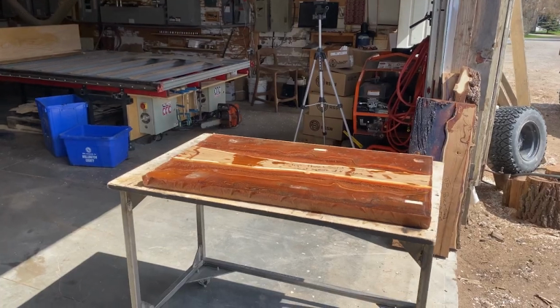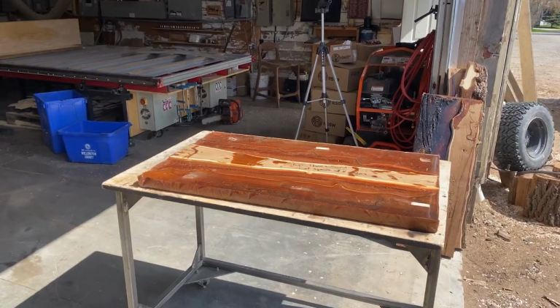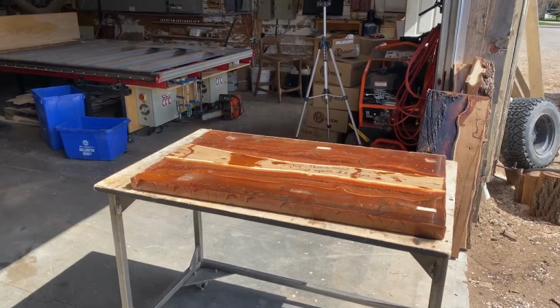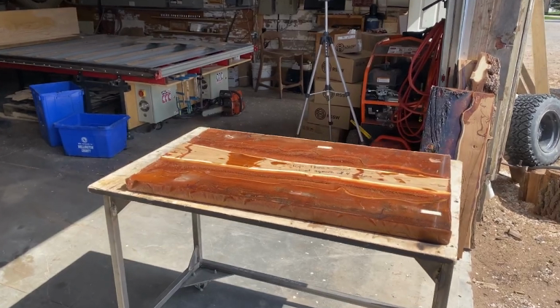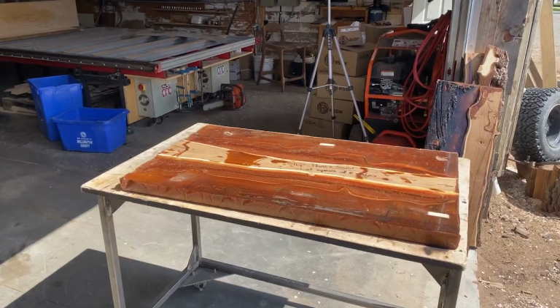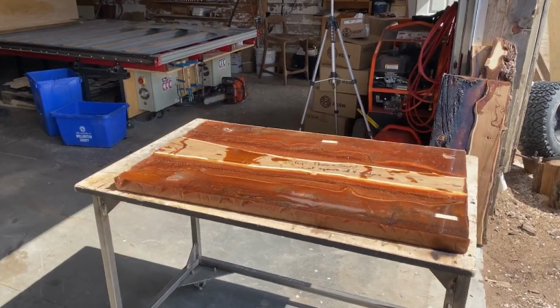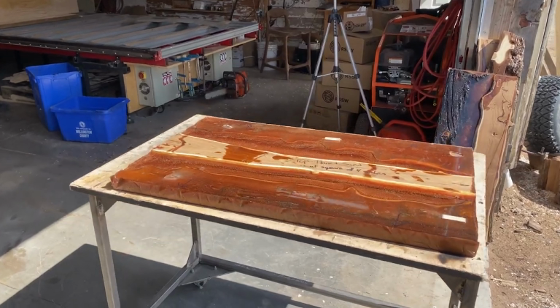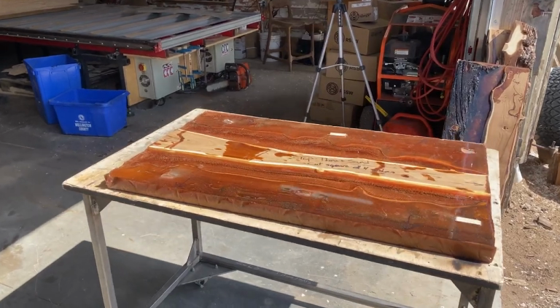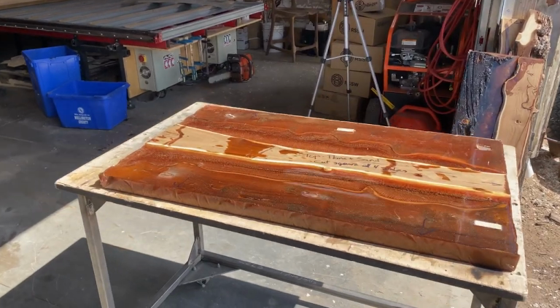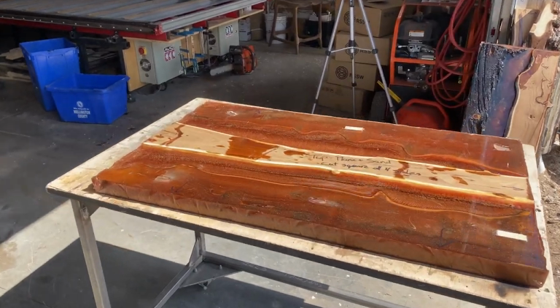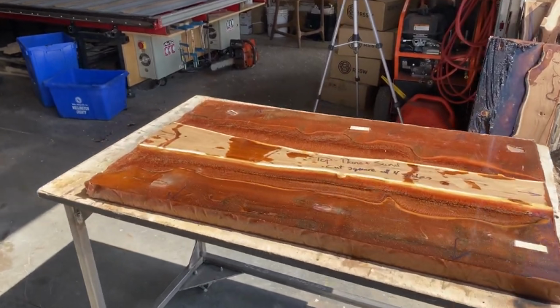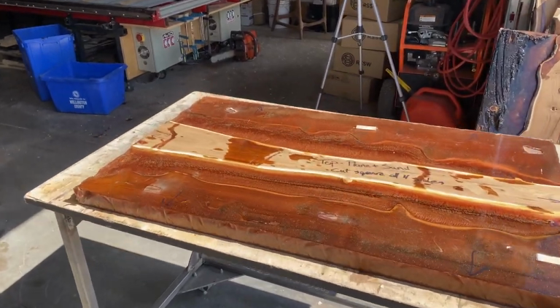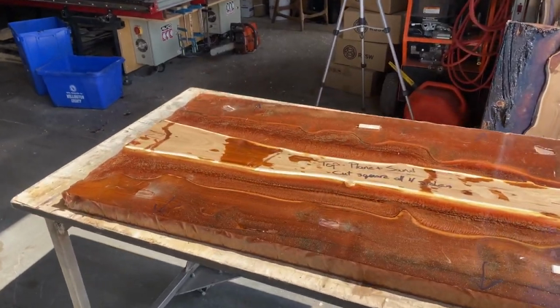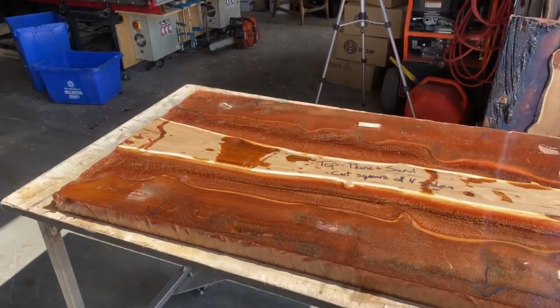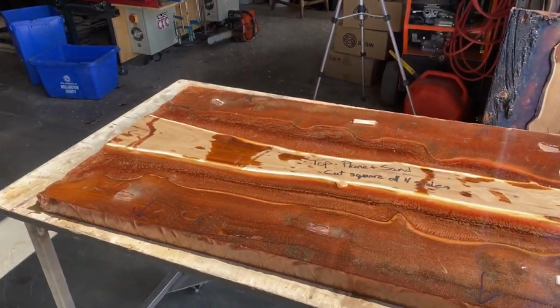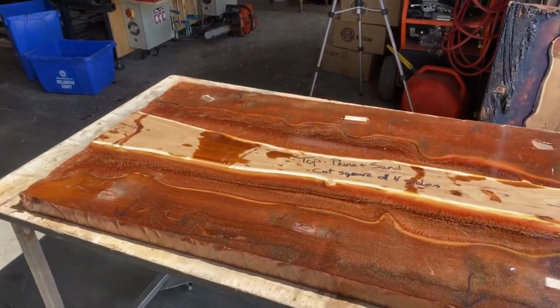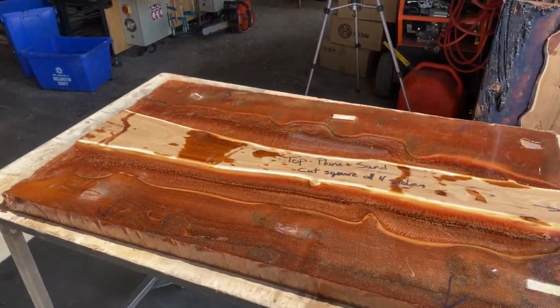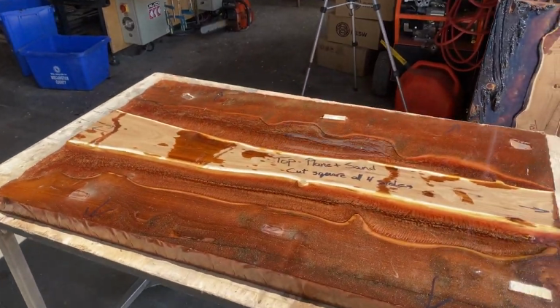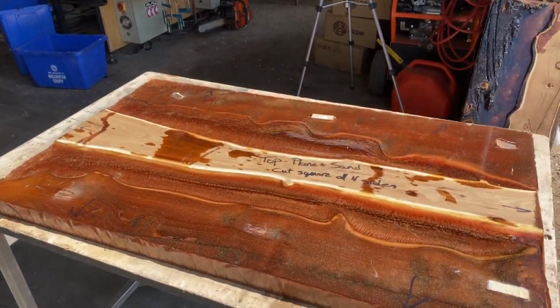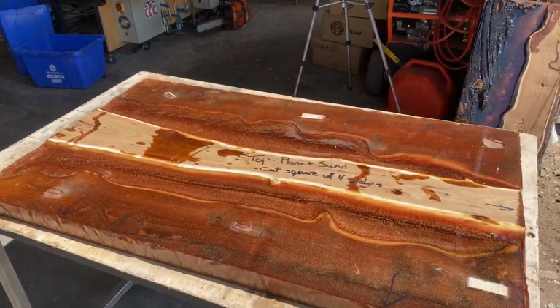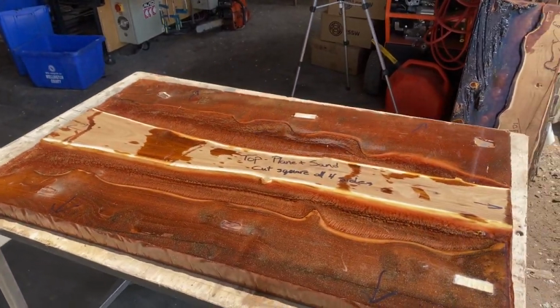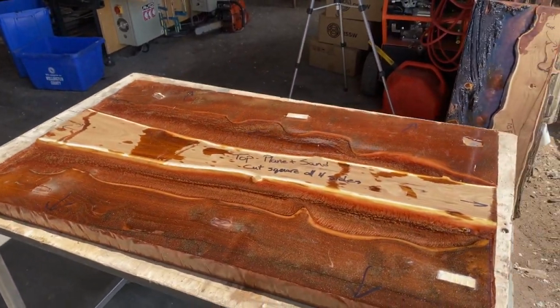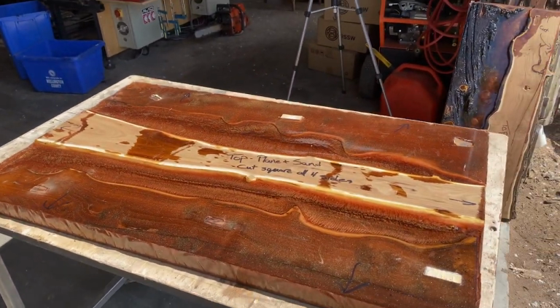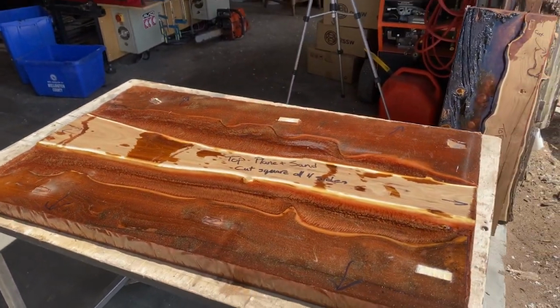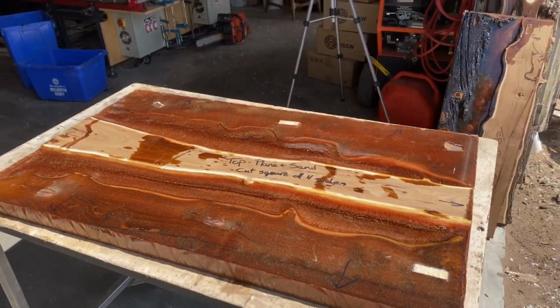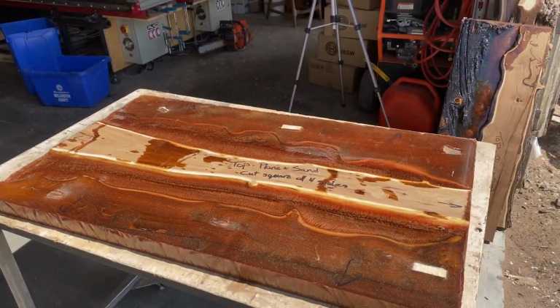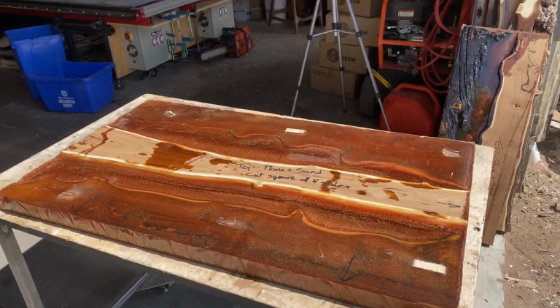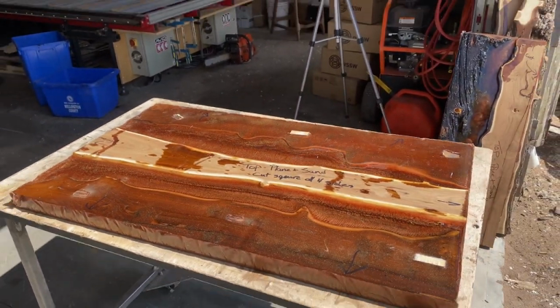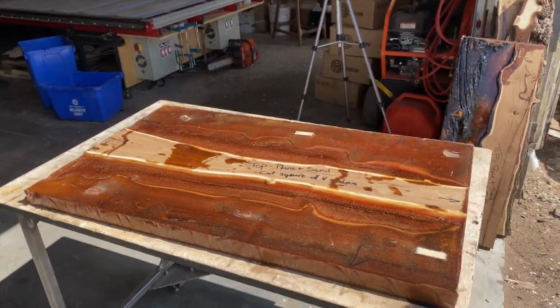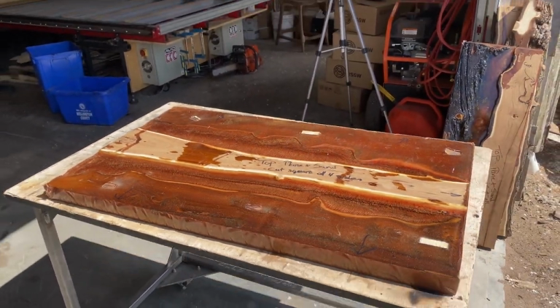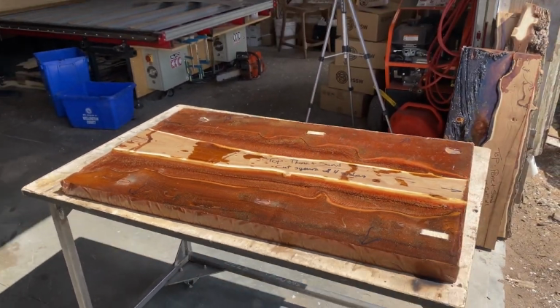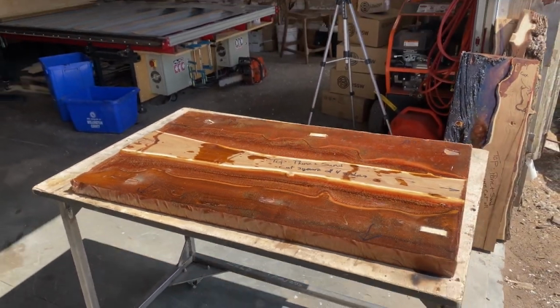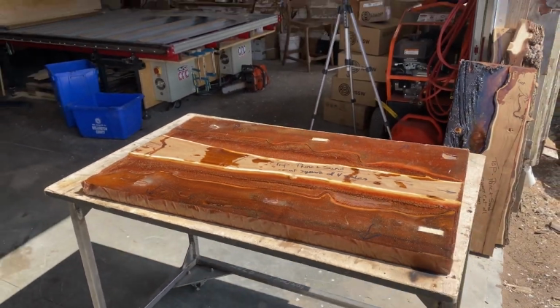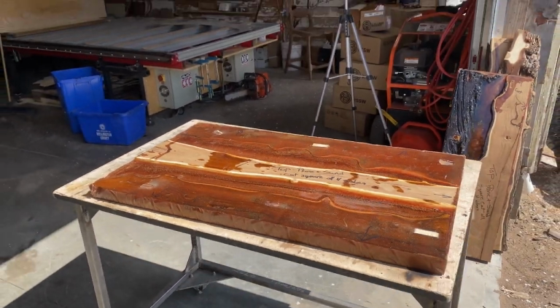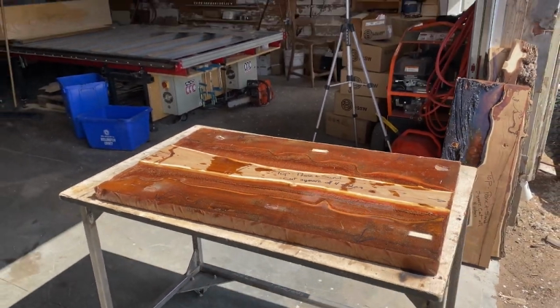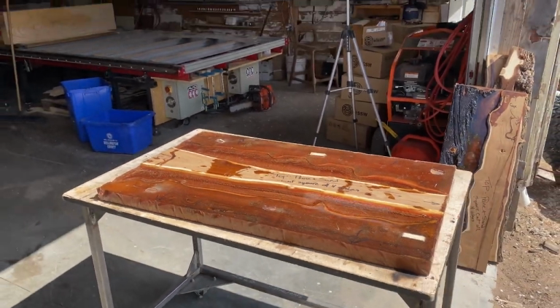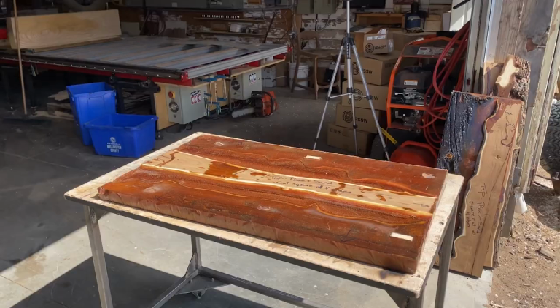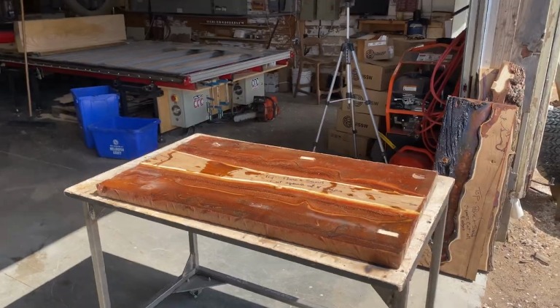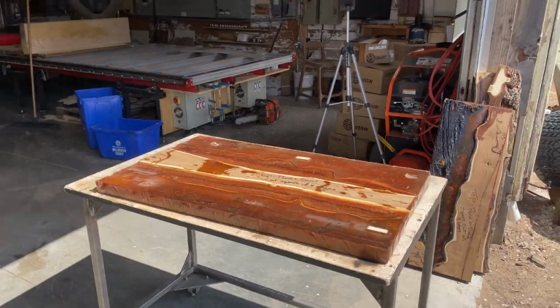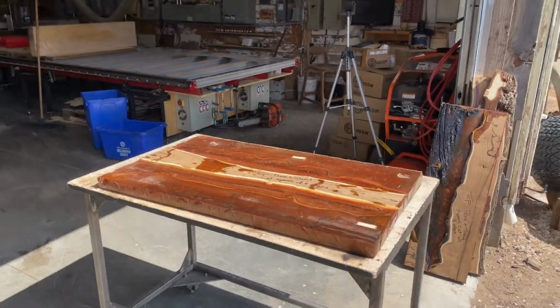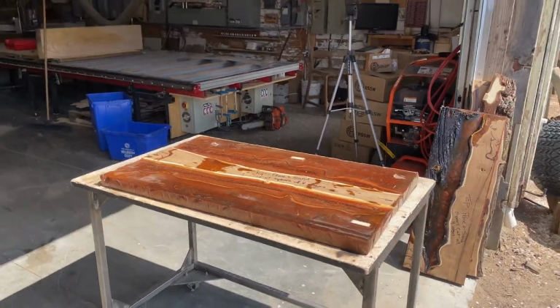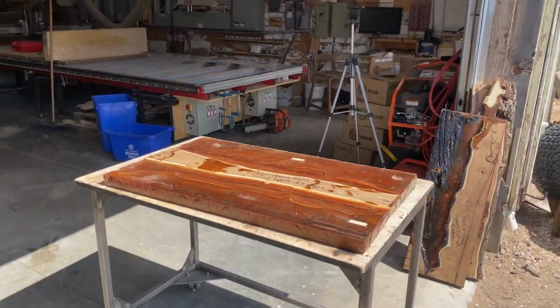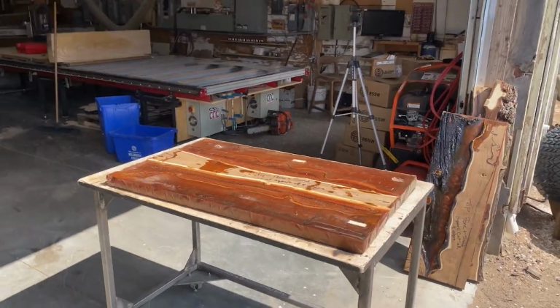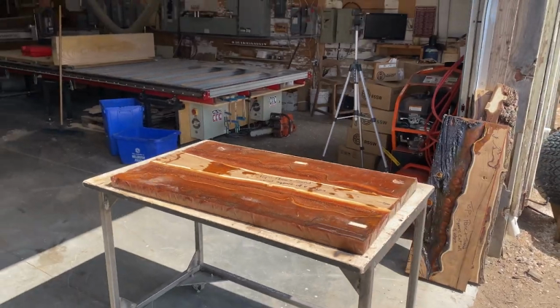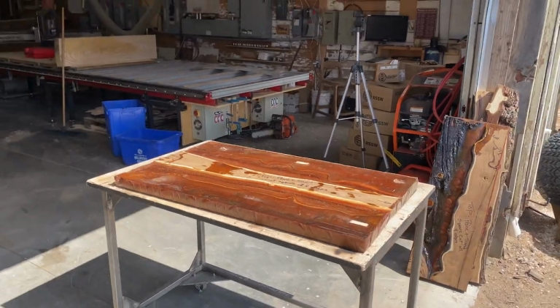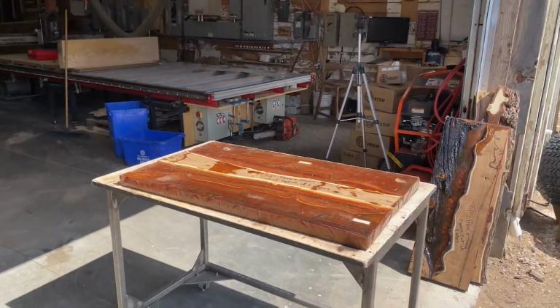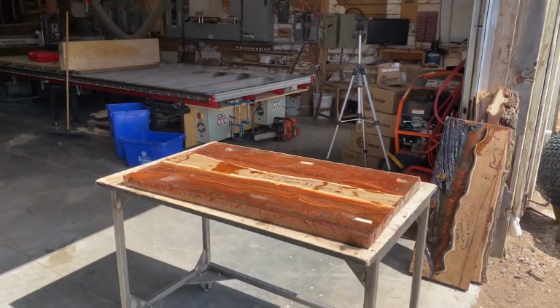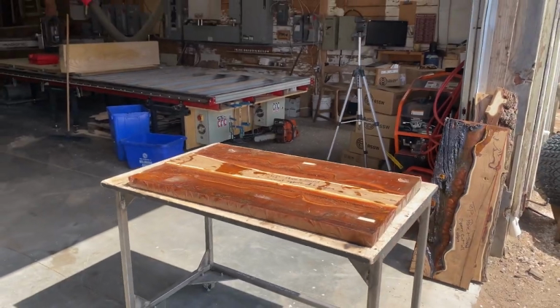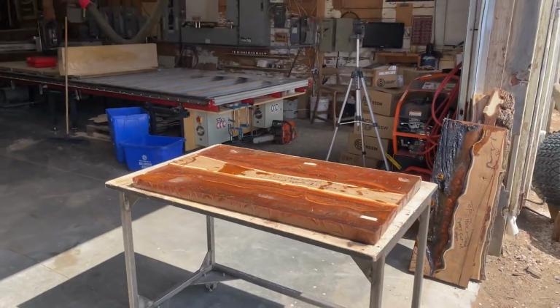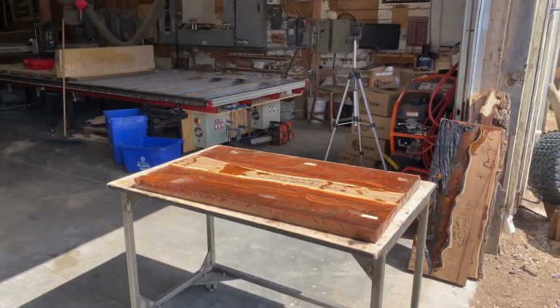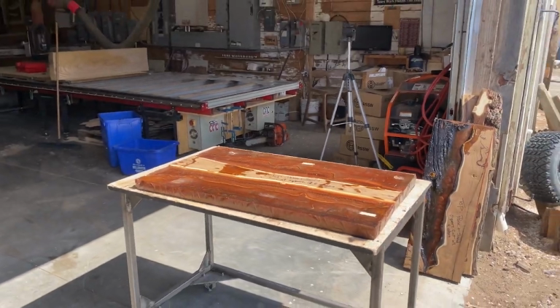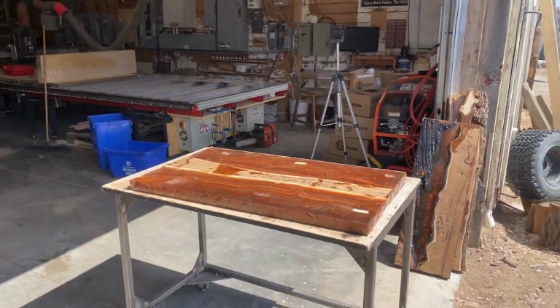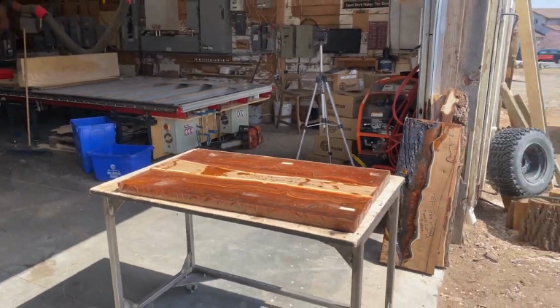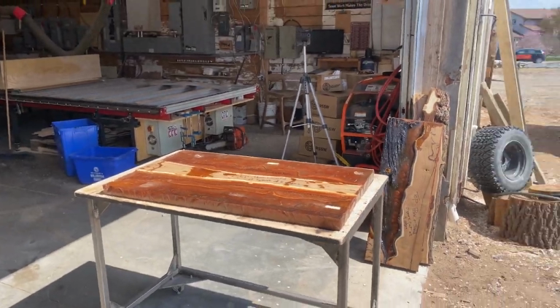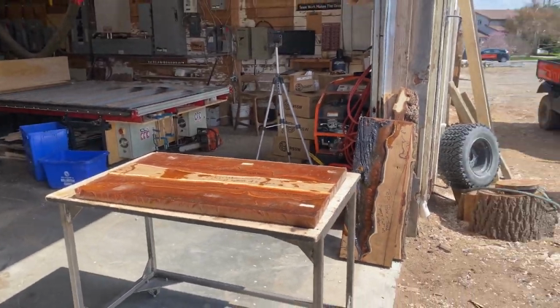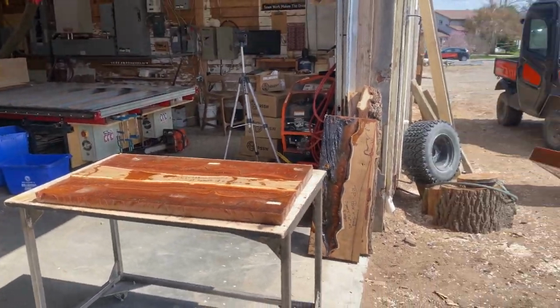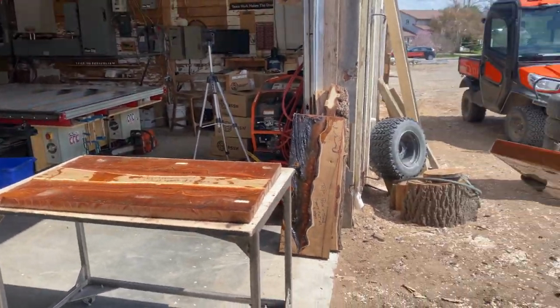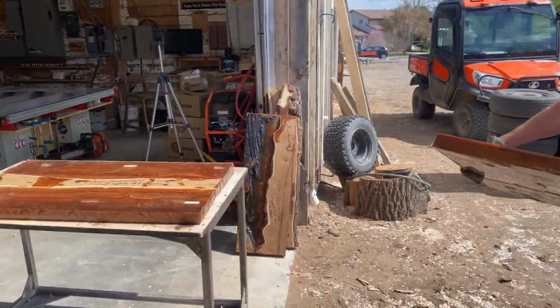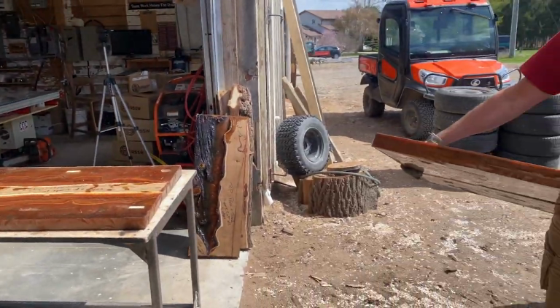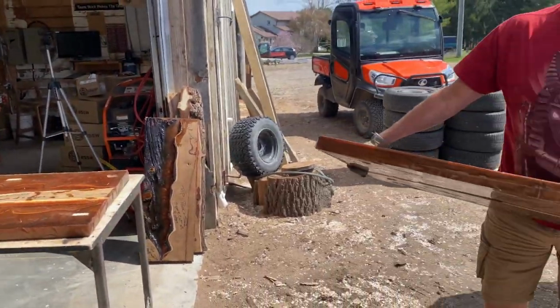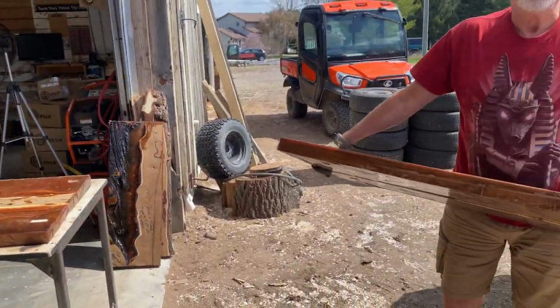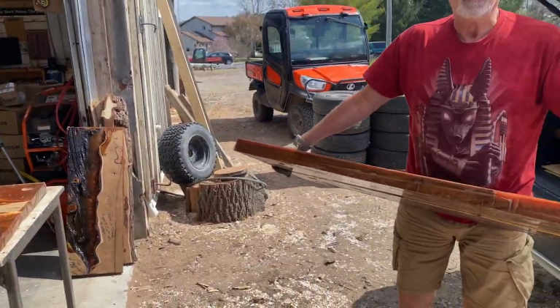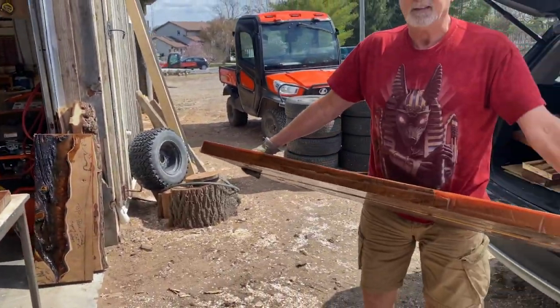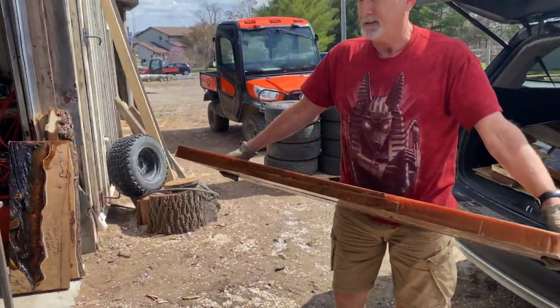This is a very common occurrence here at Legacy Lumber. We surface lumber for other customers — hobbyists, professionals, all of the above.